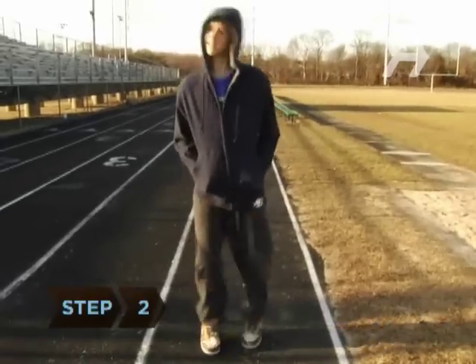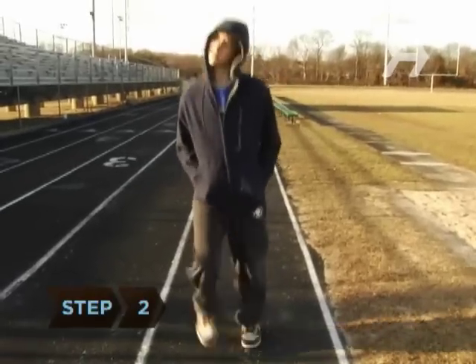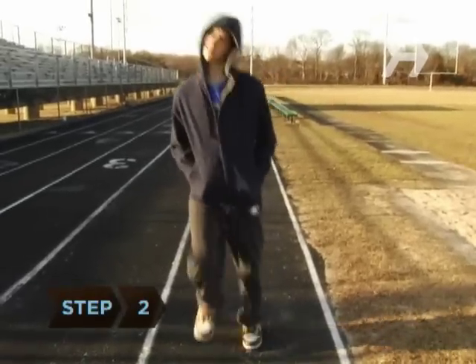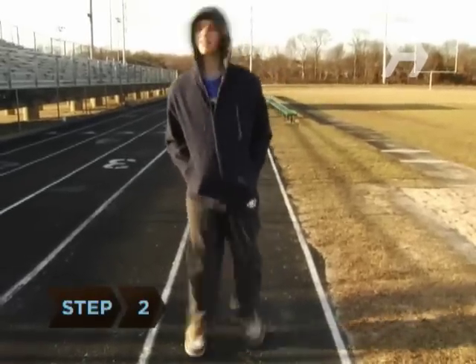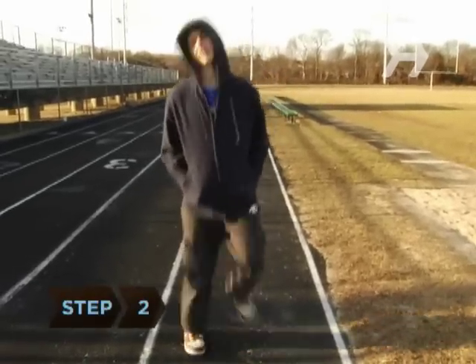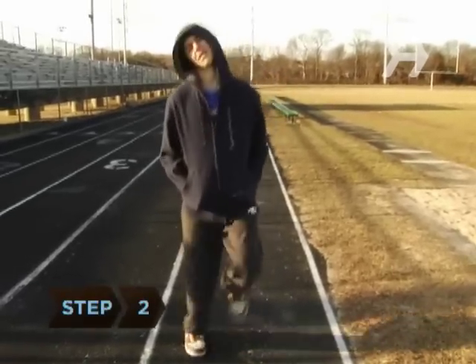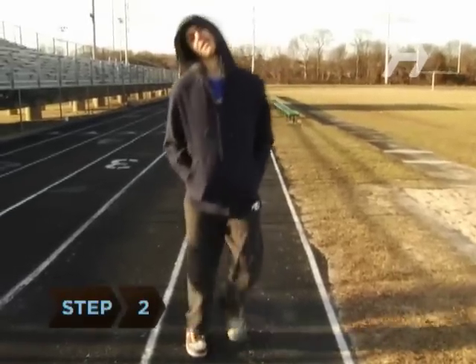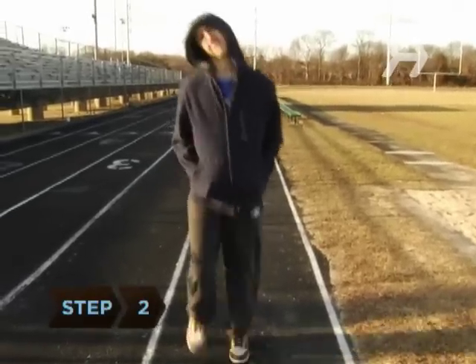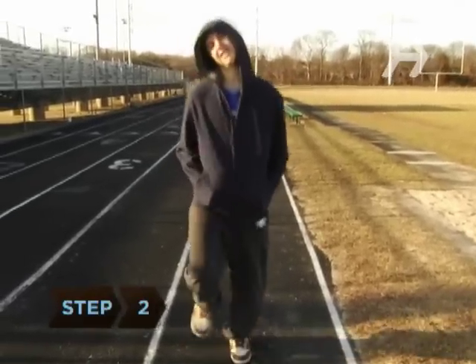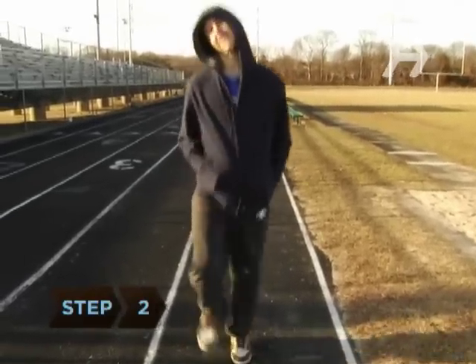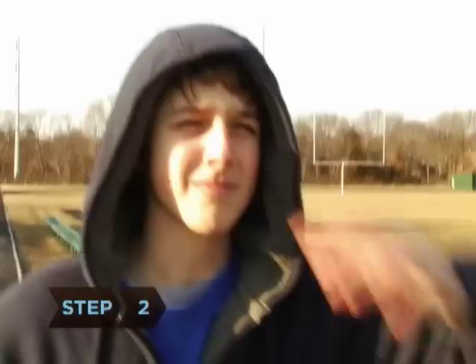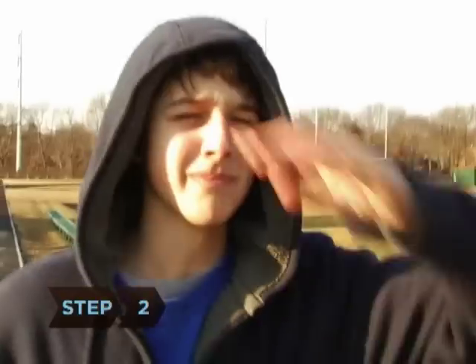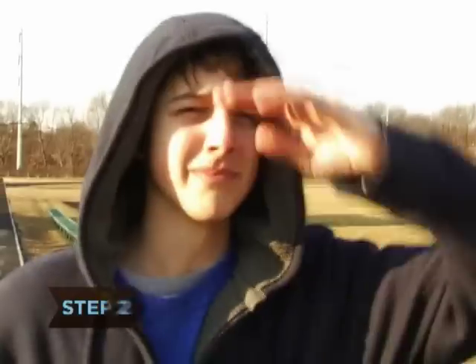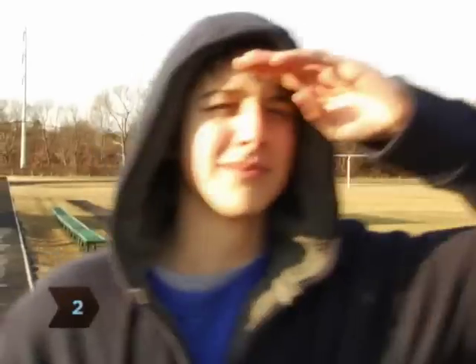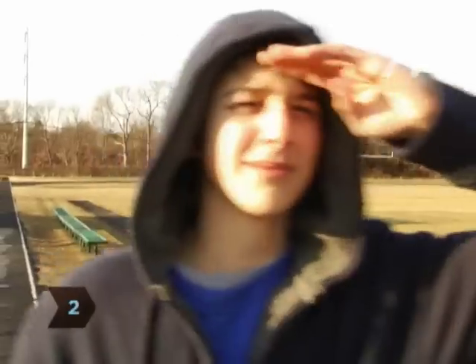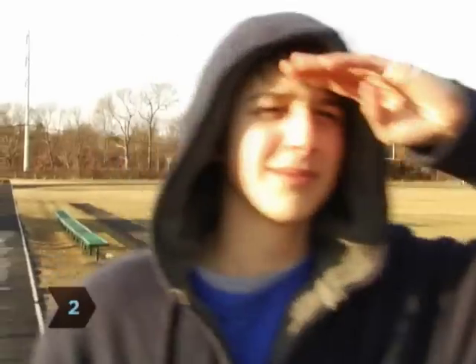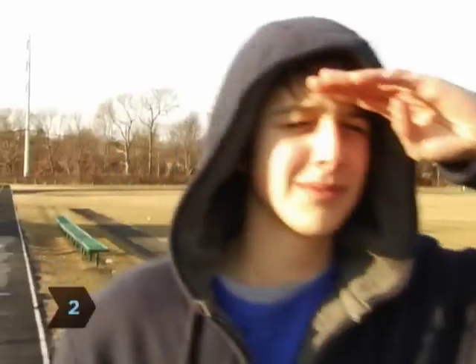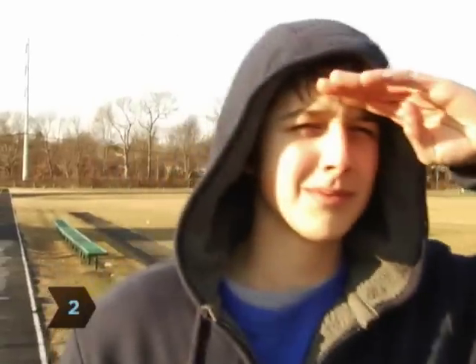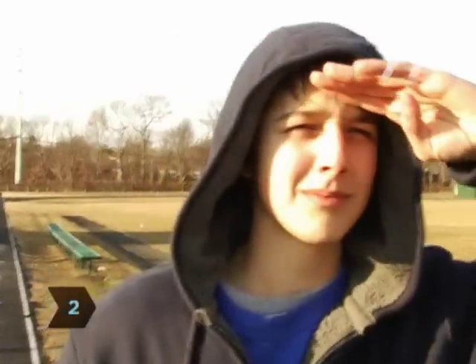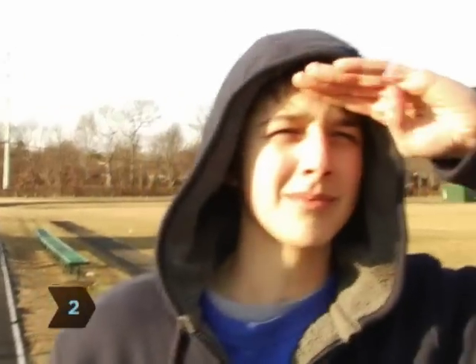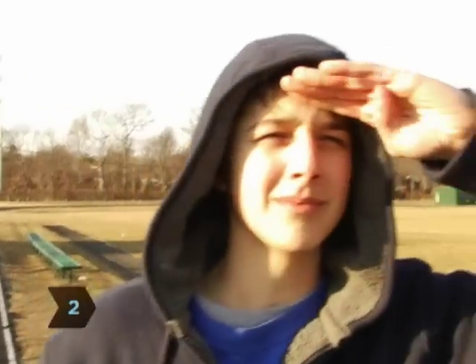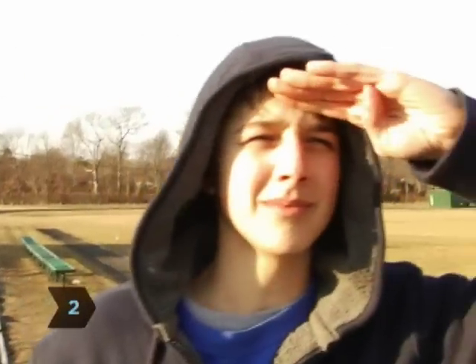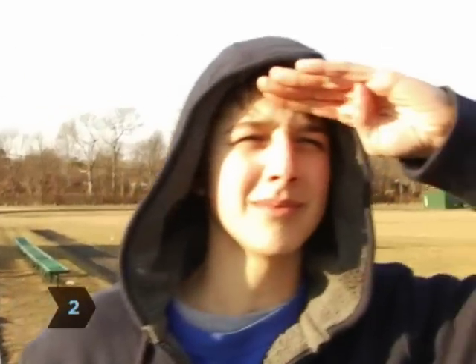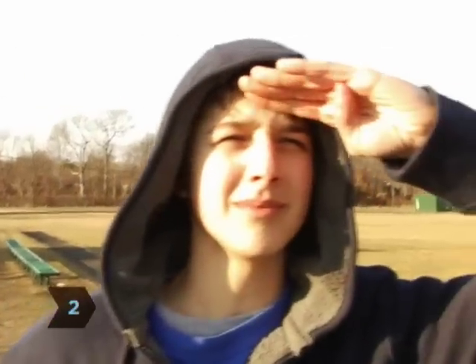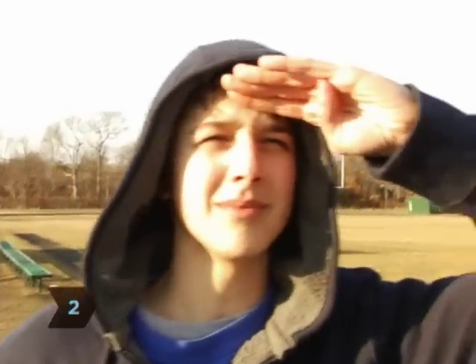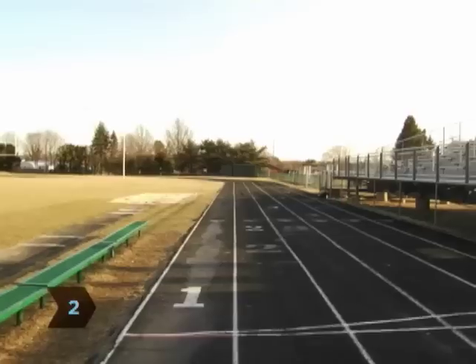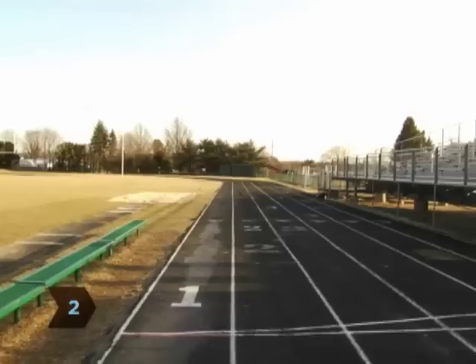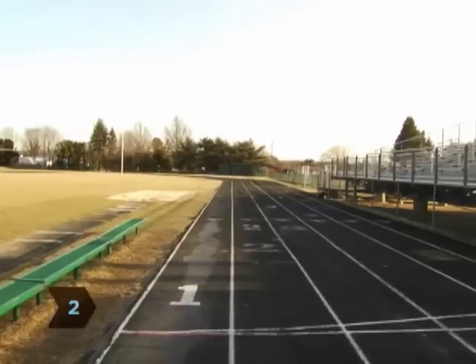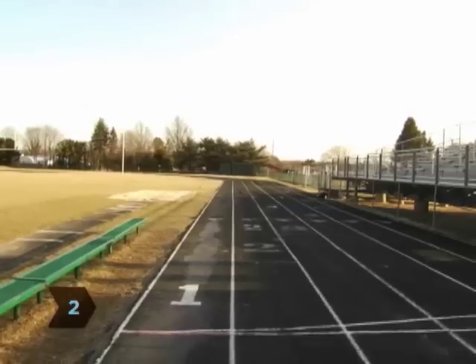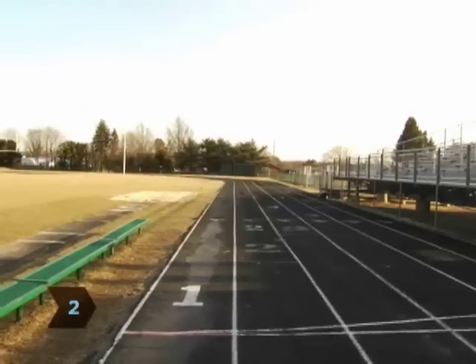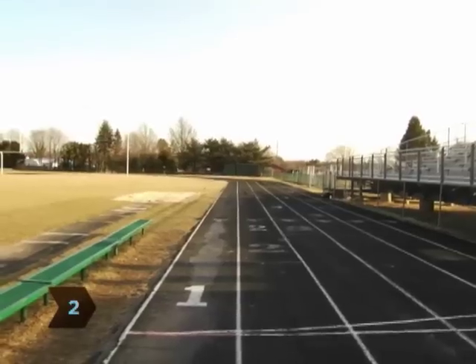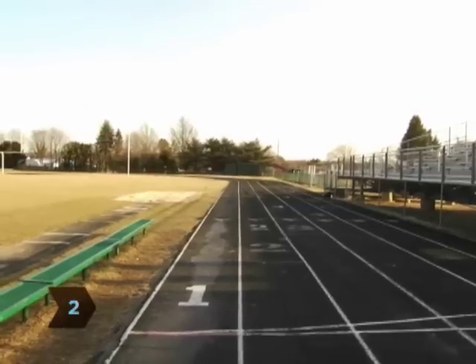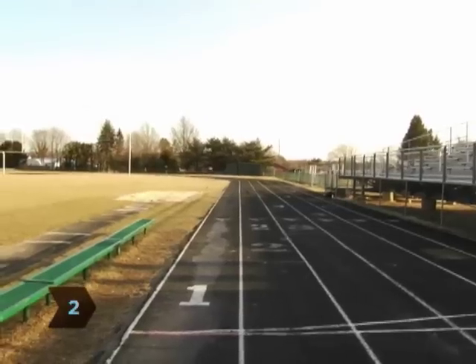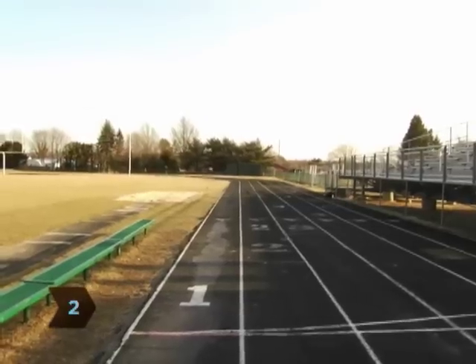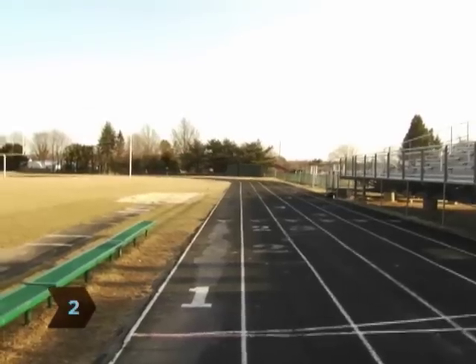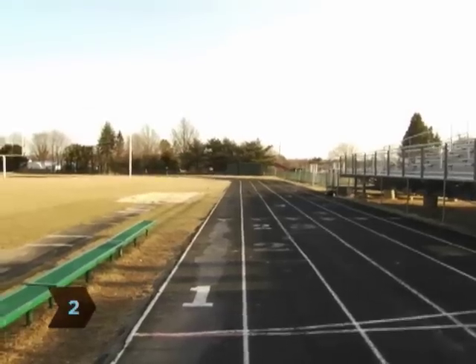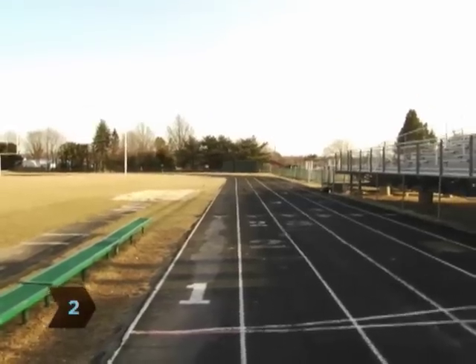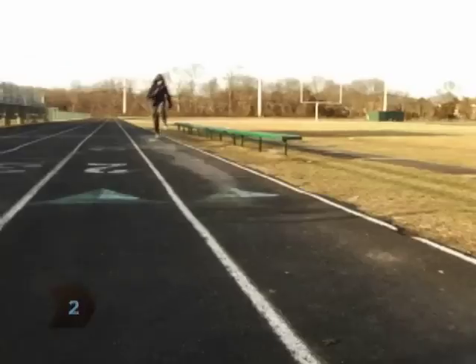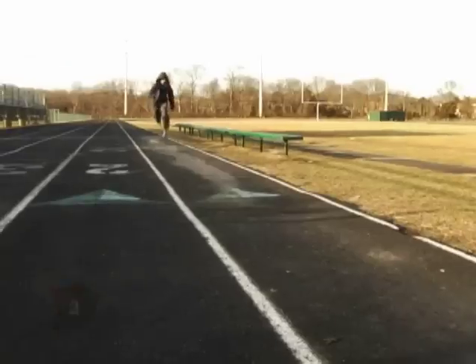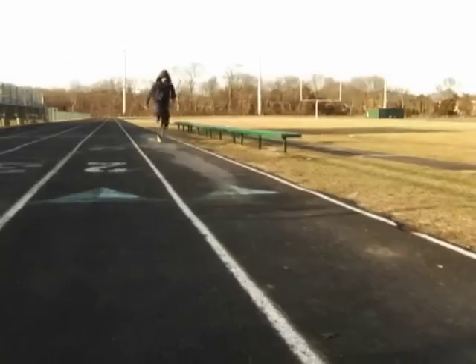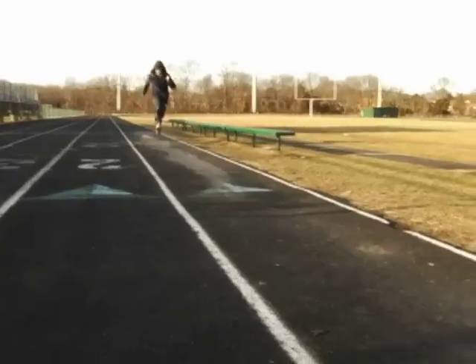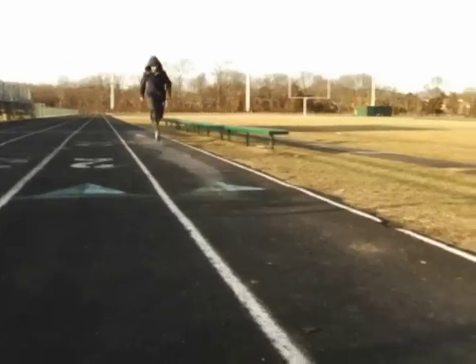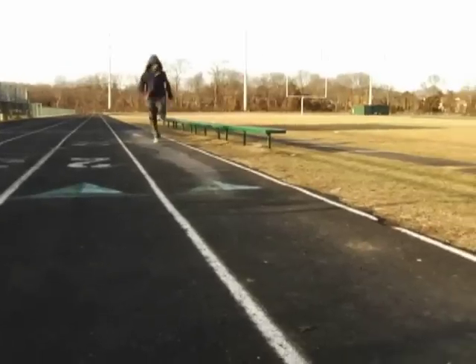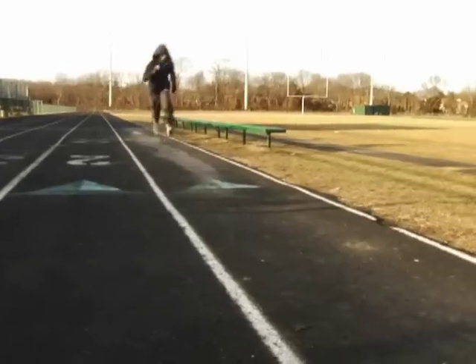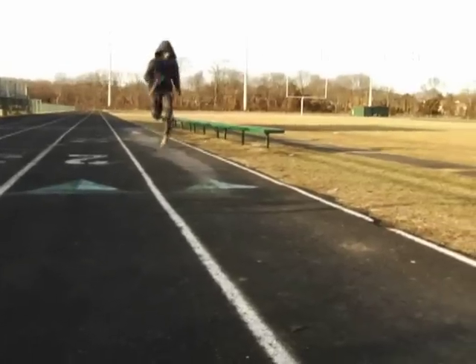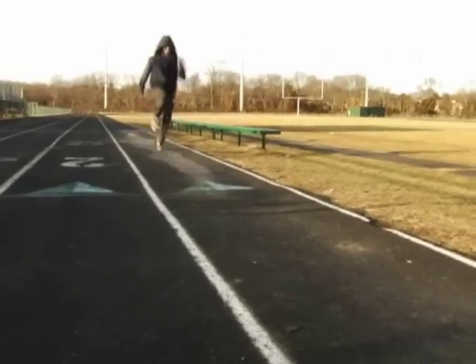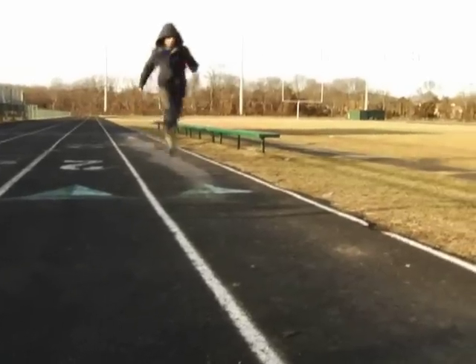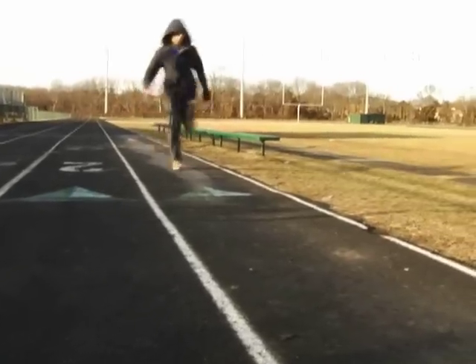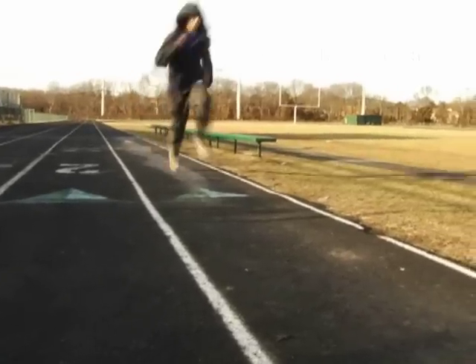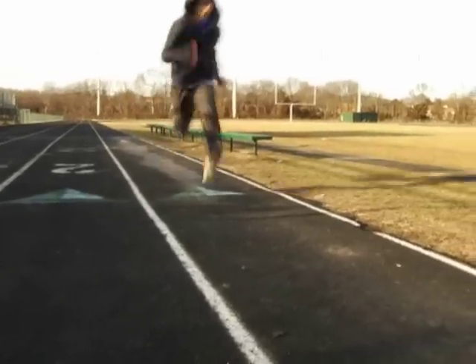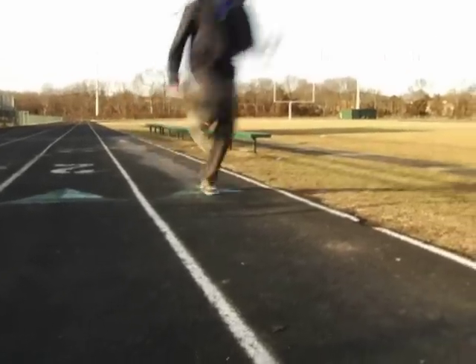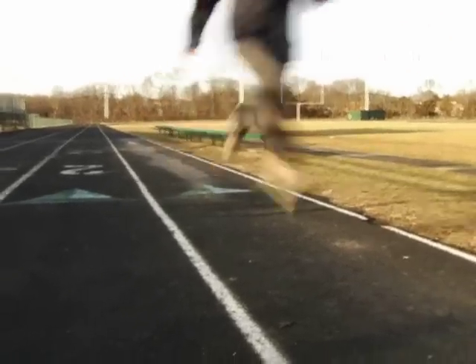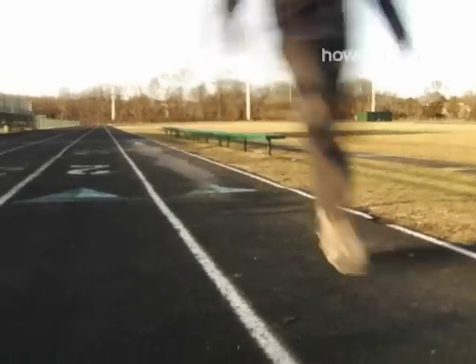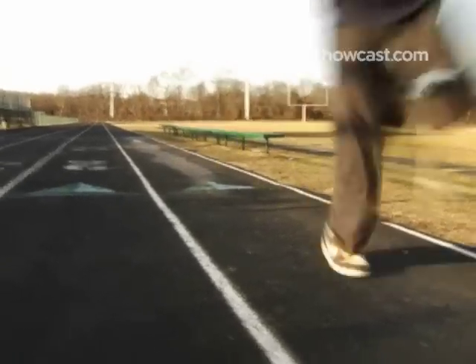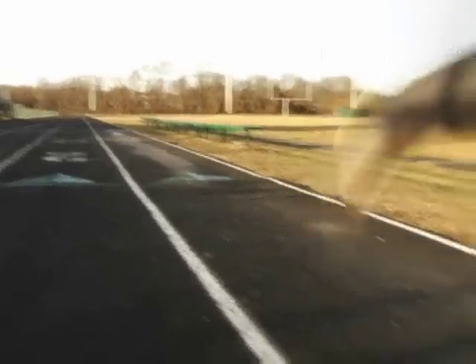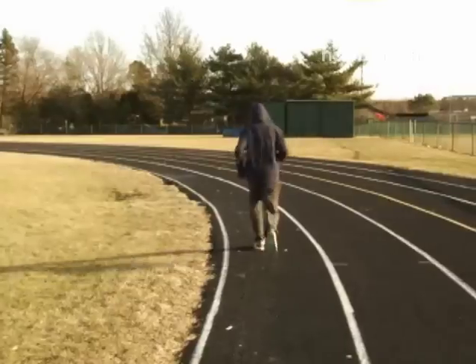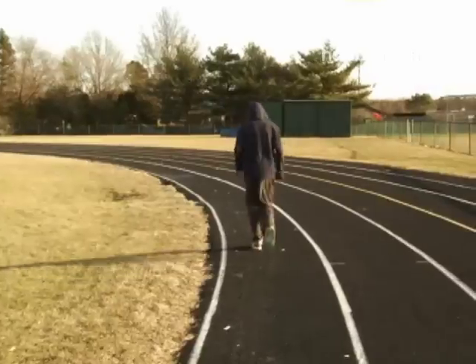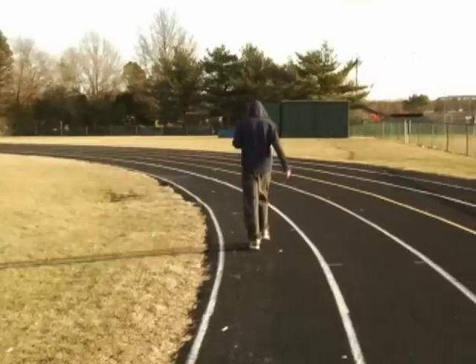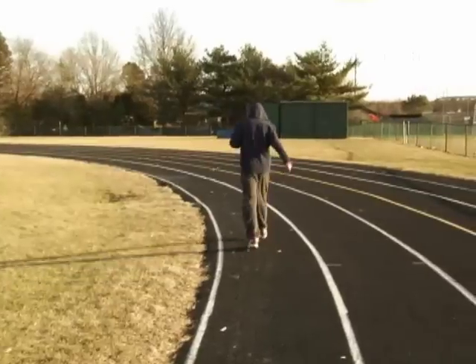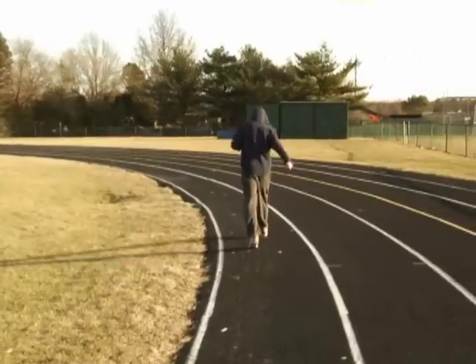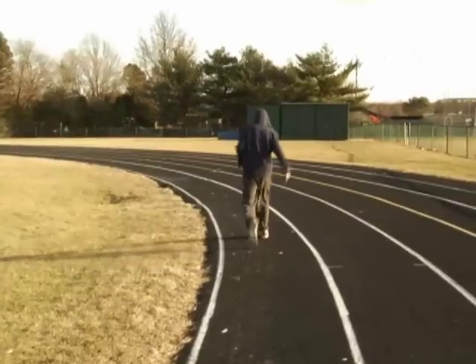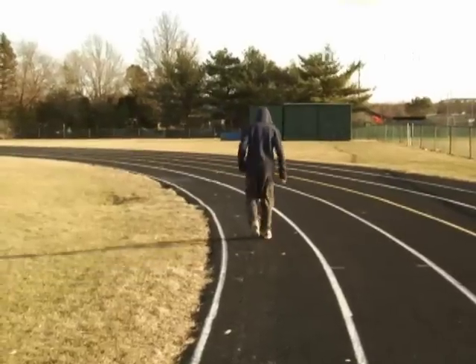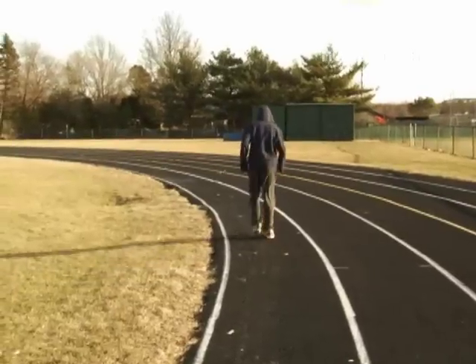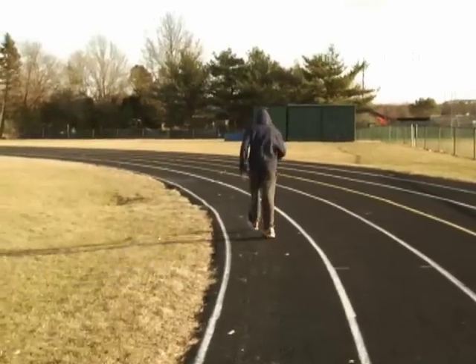Step 2. Set a clear goal. That way, you'll be less likely to quit until you've reached it. Maybe you want to sprint the straightaways and walk the curves?